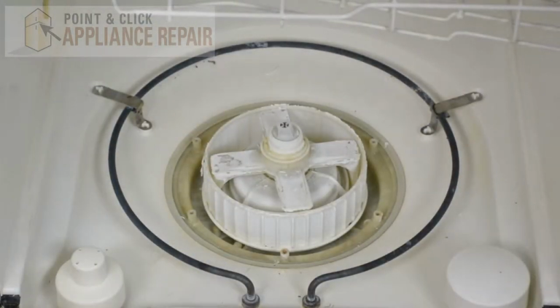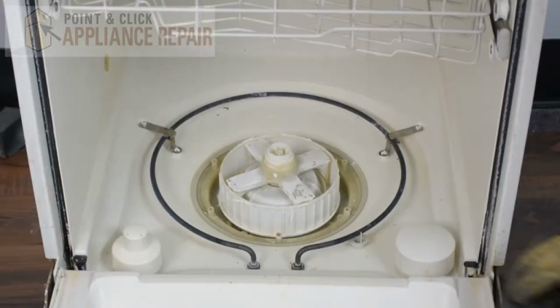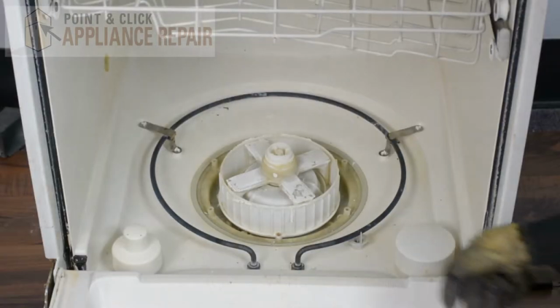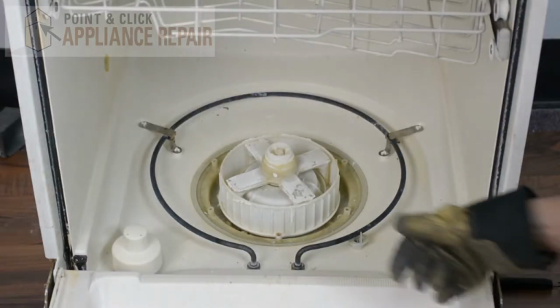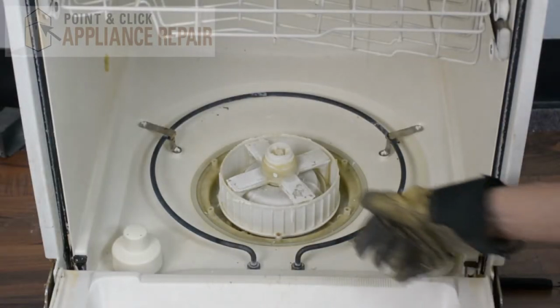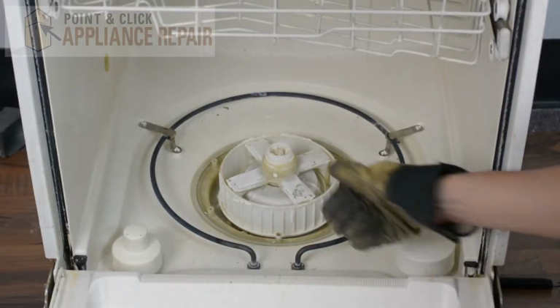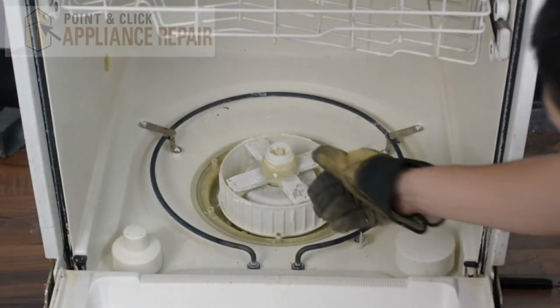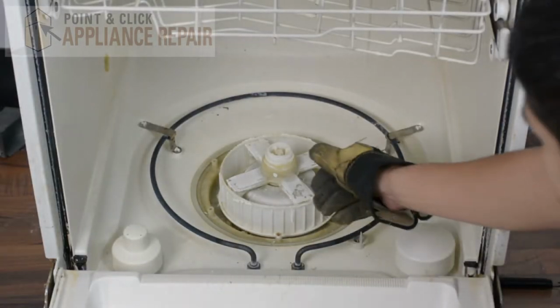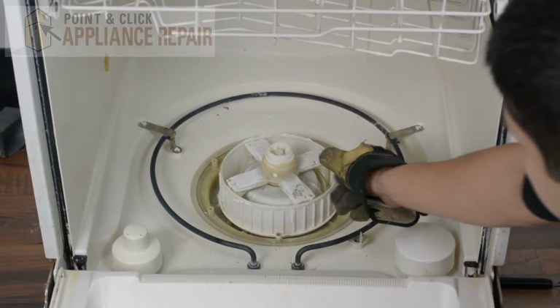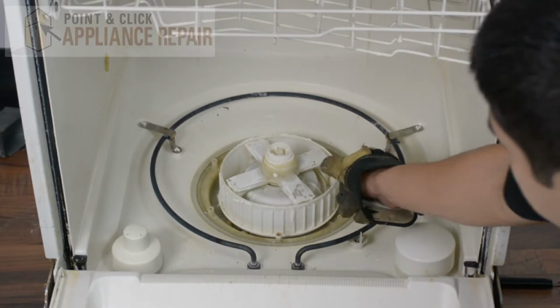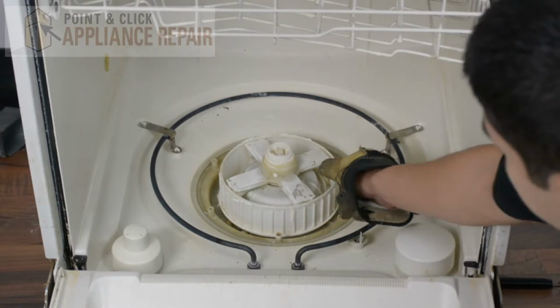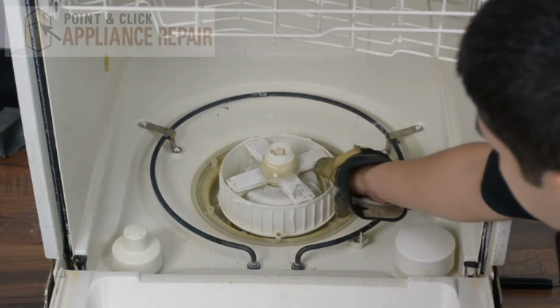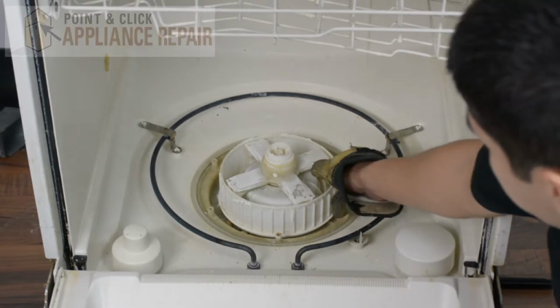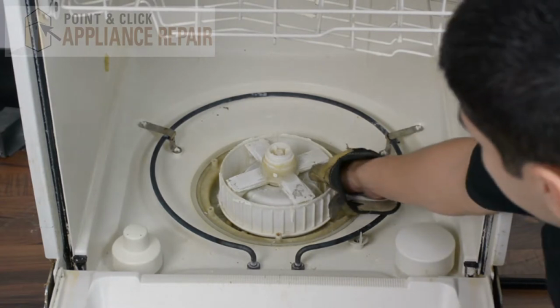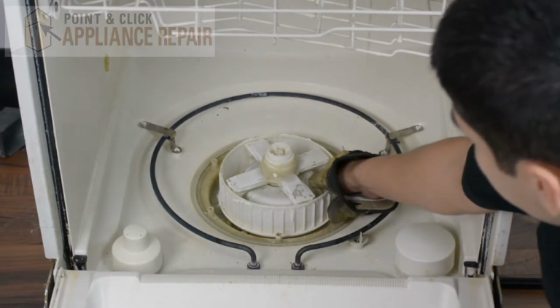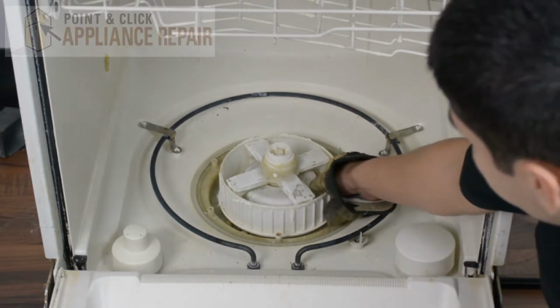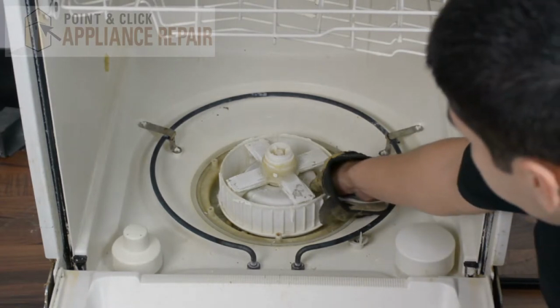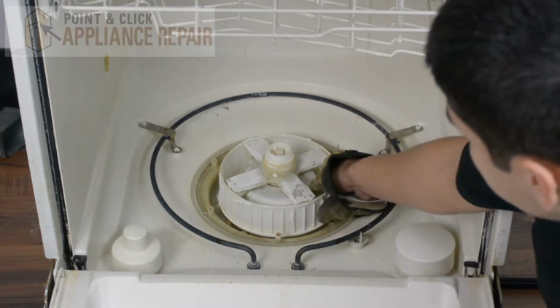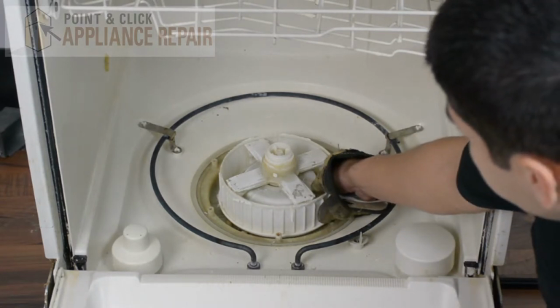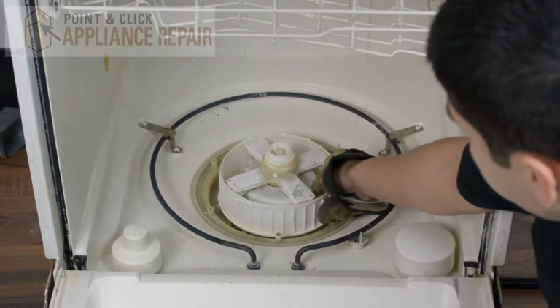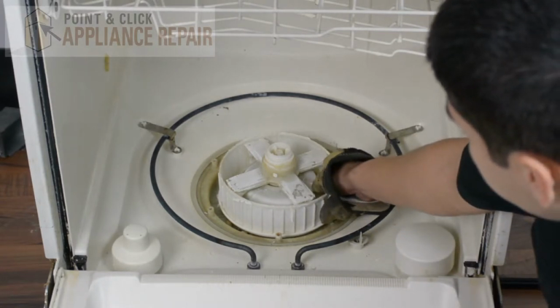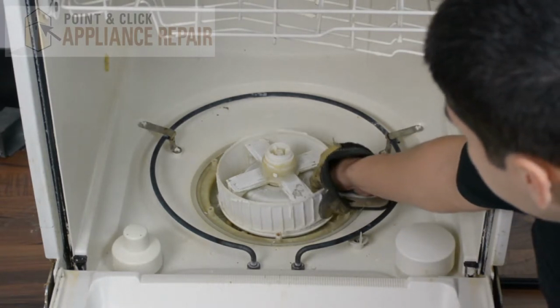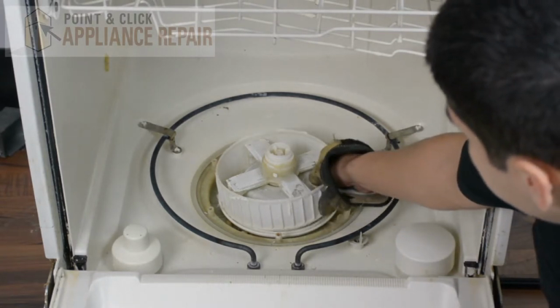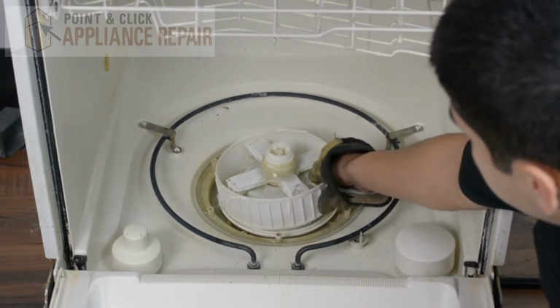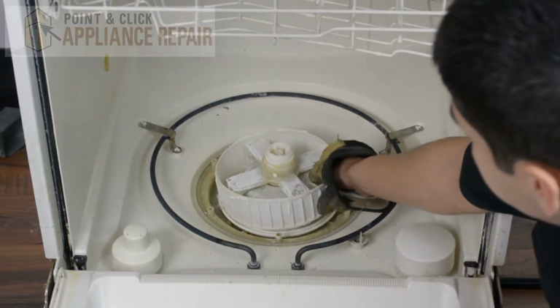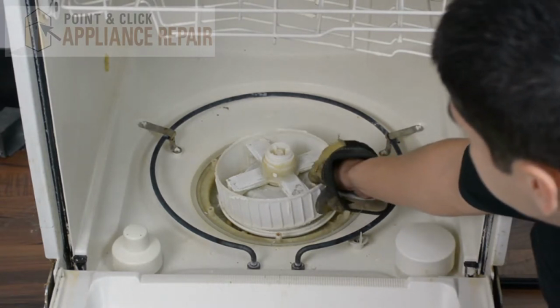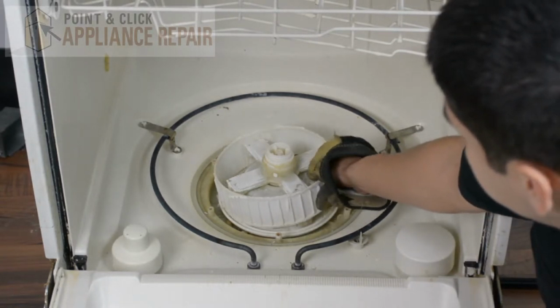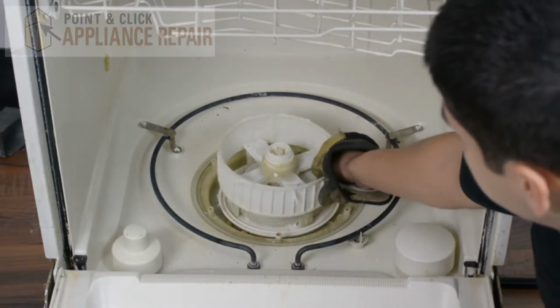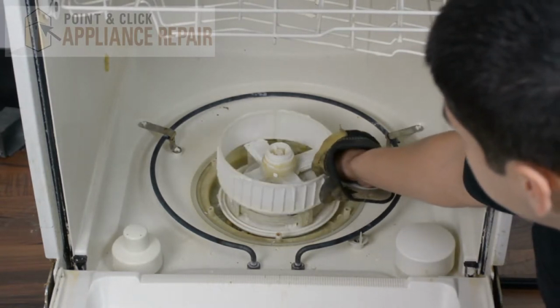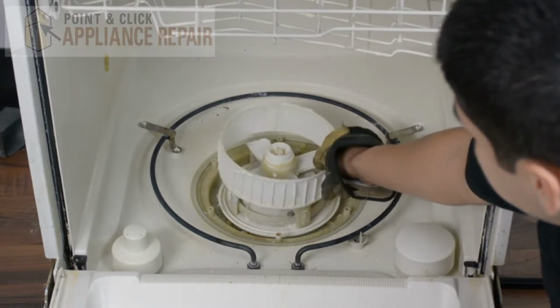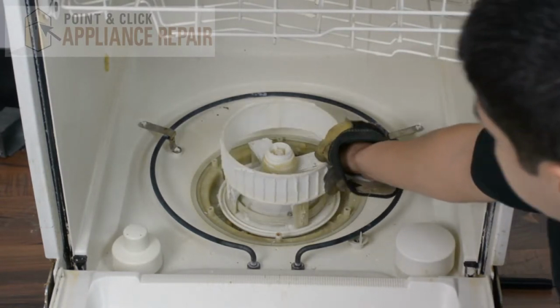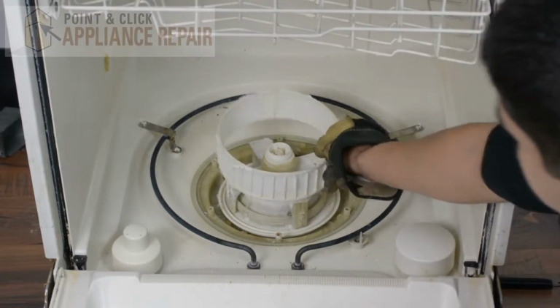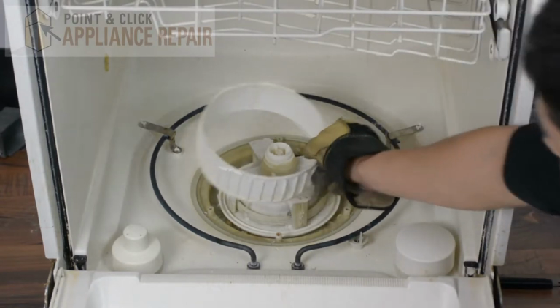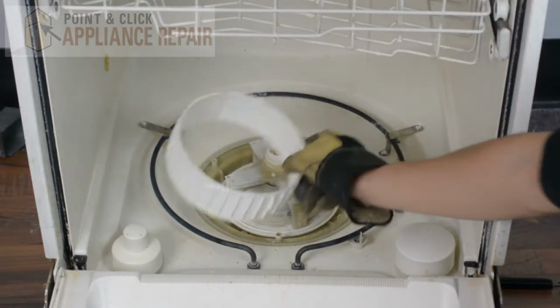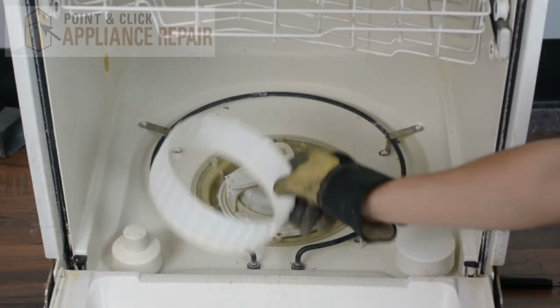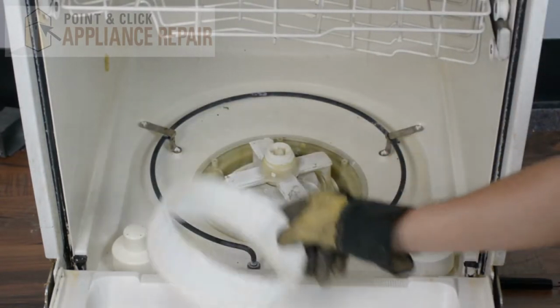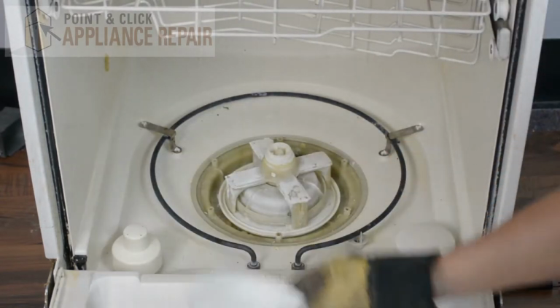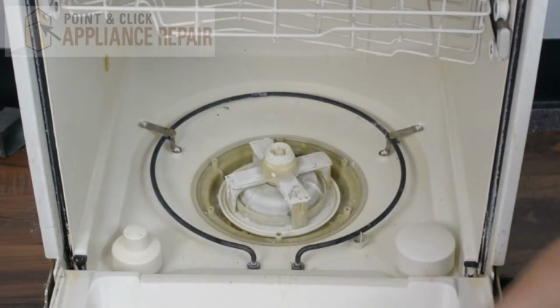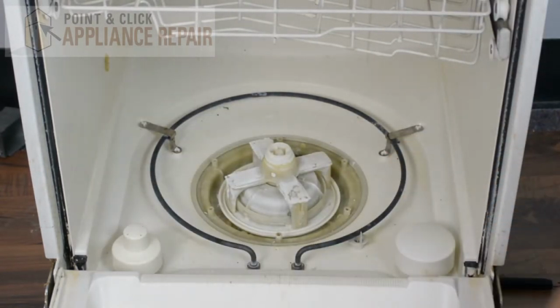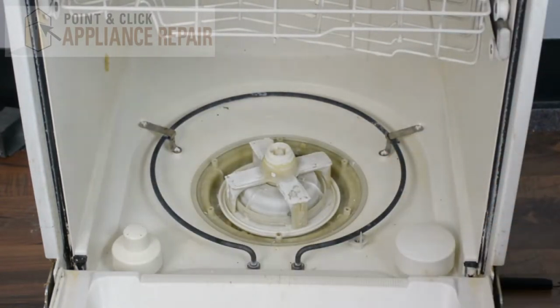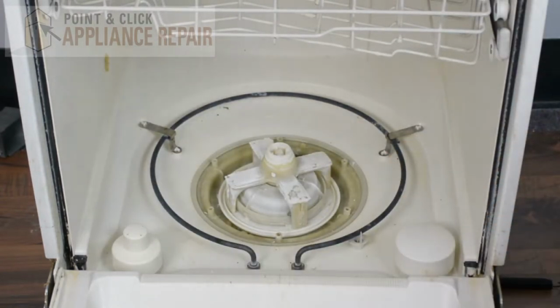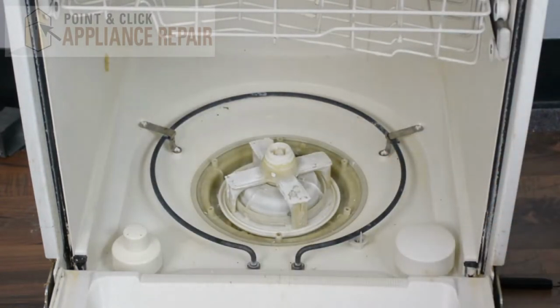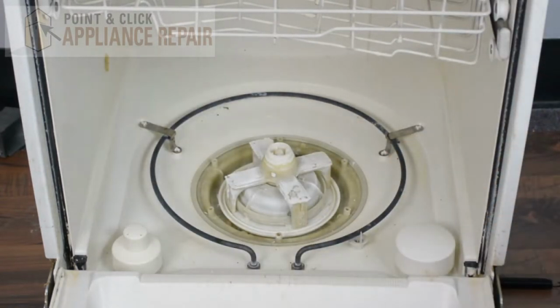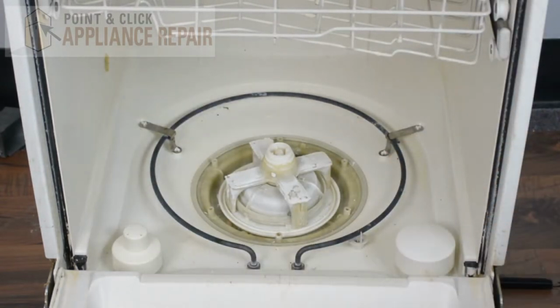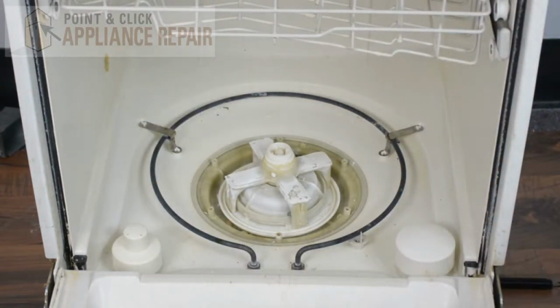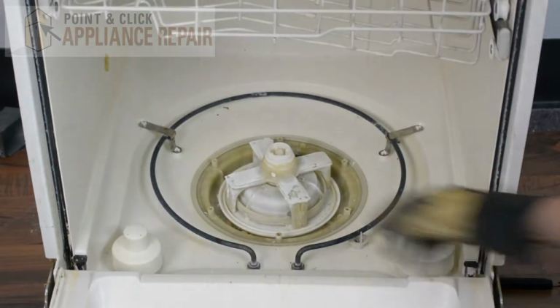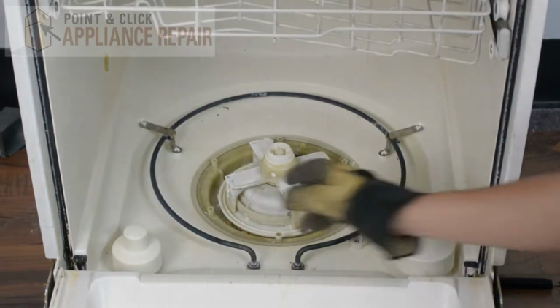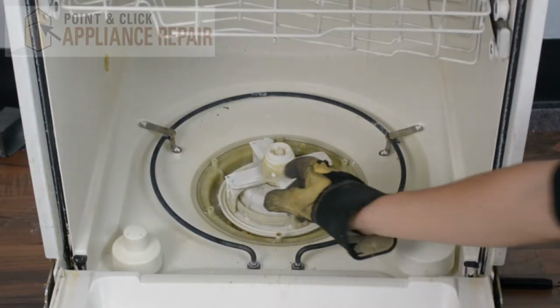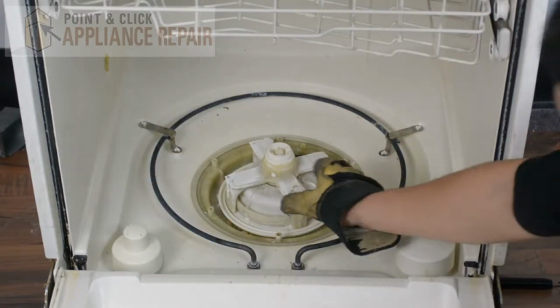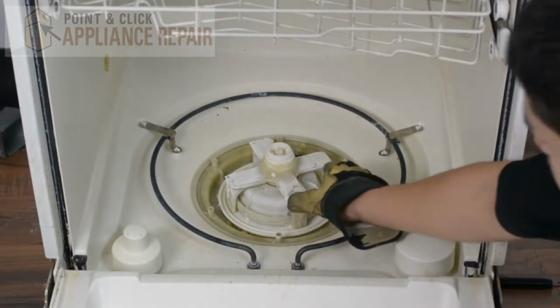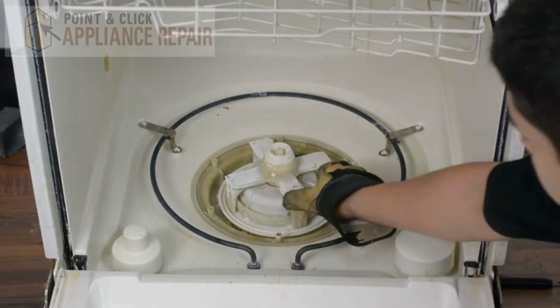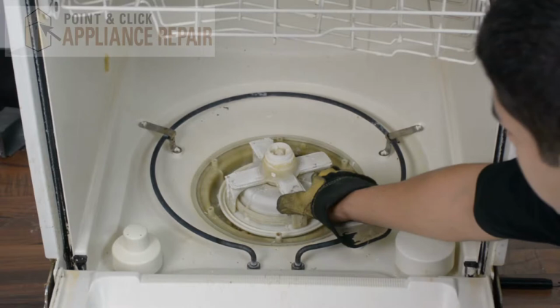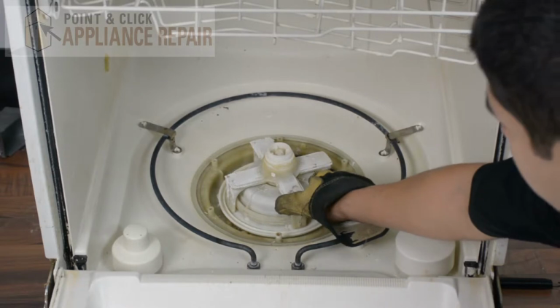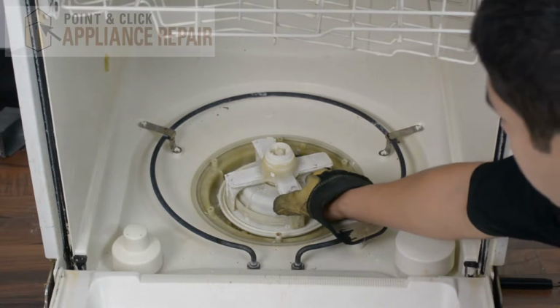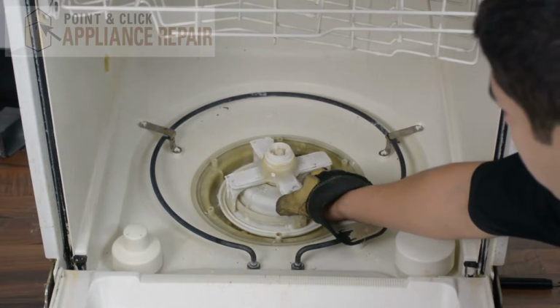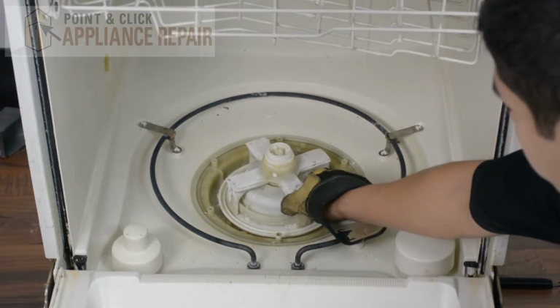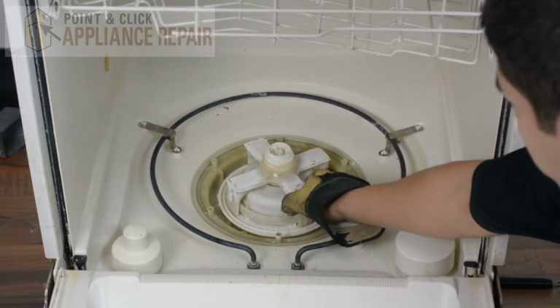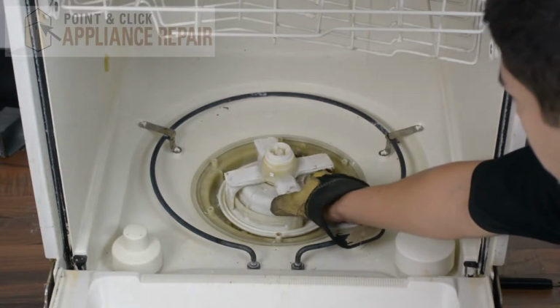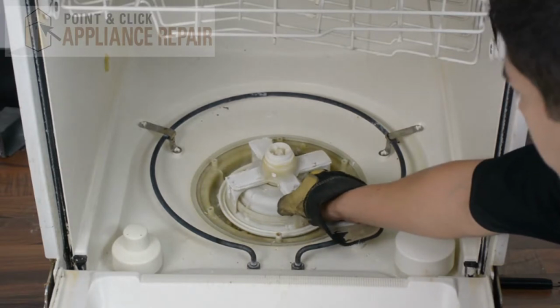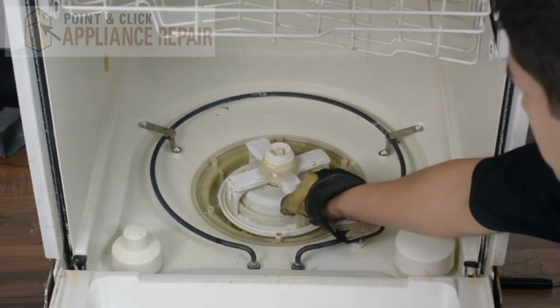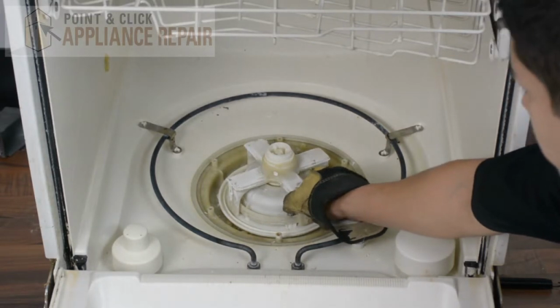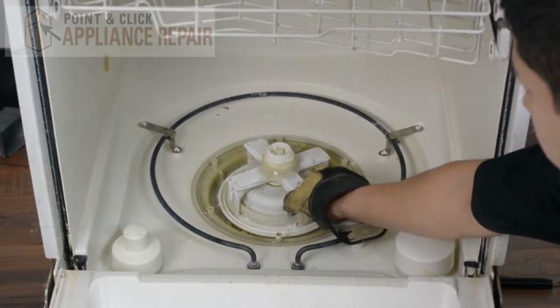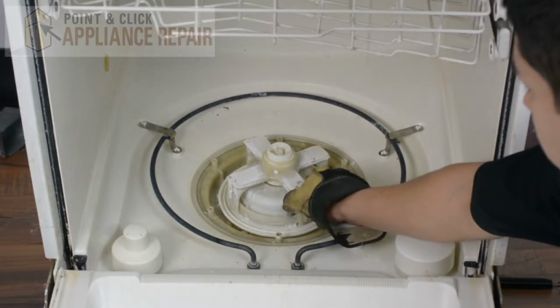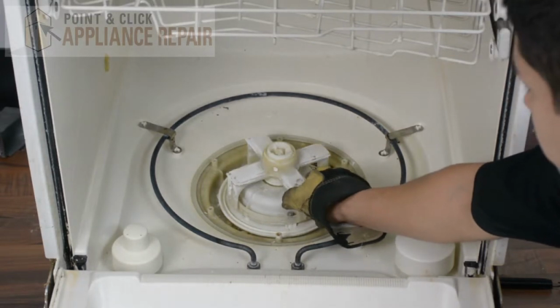Now we're going to remove the filter here, and we can take off the inner spray arm.